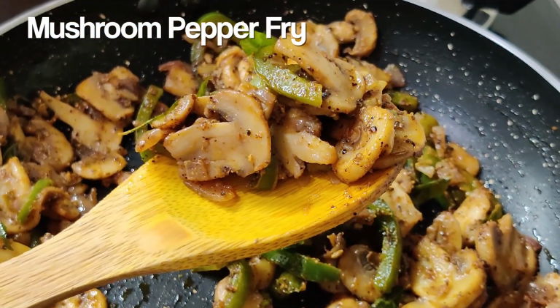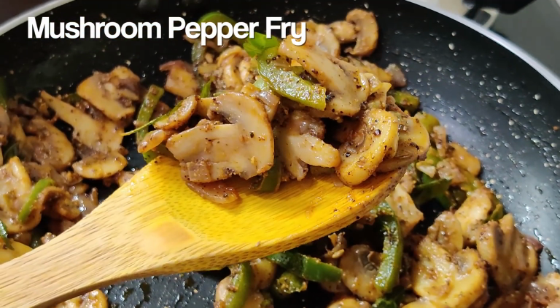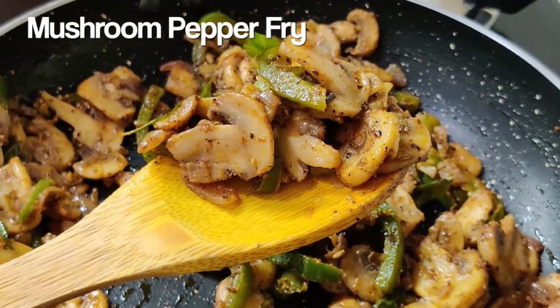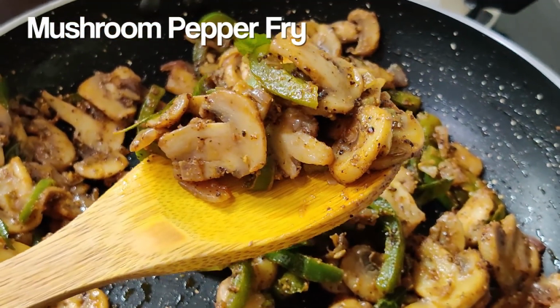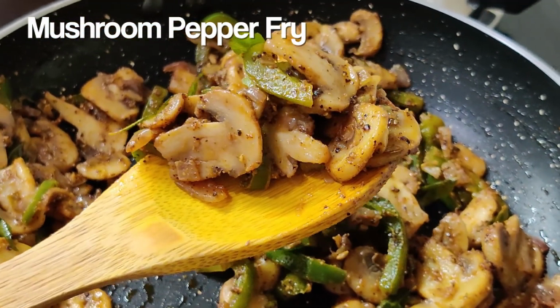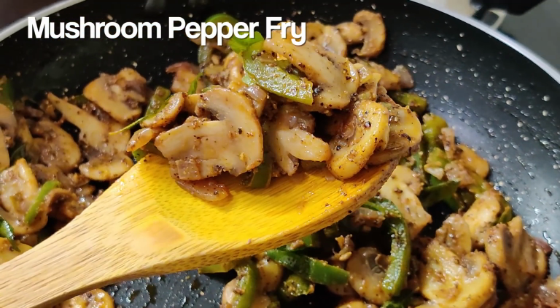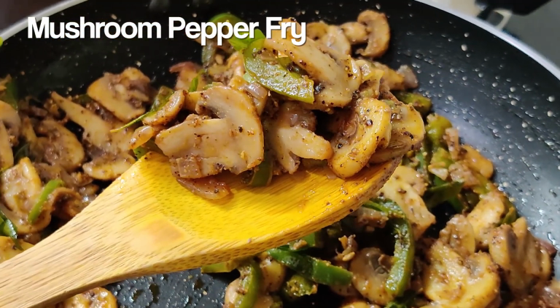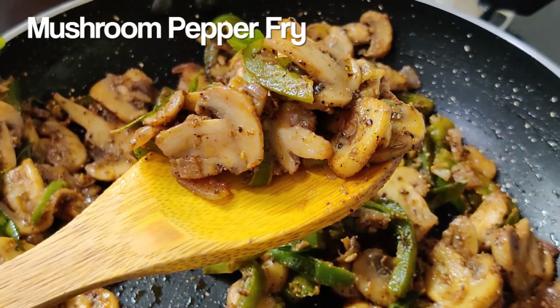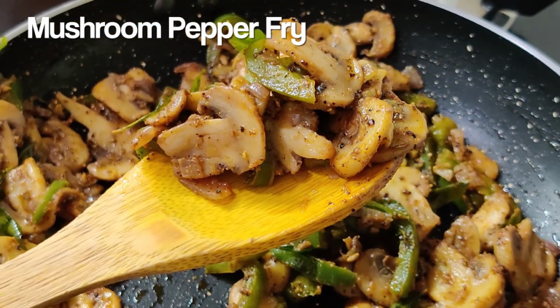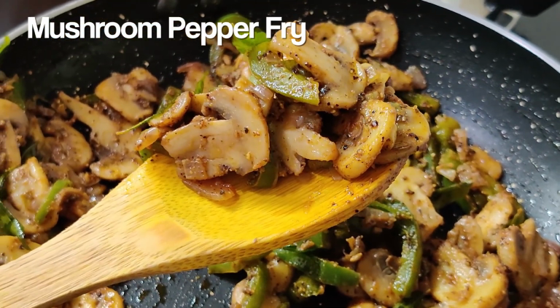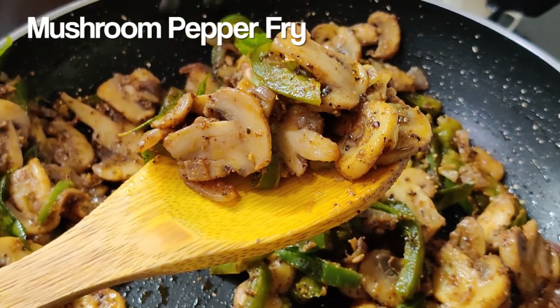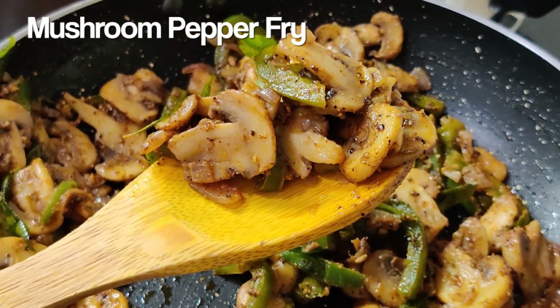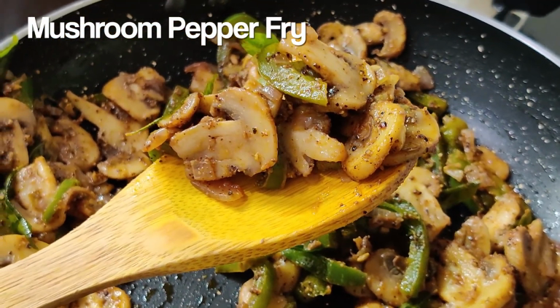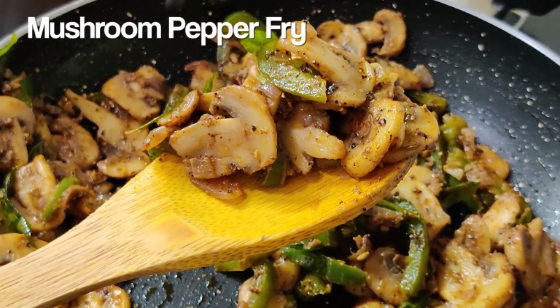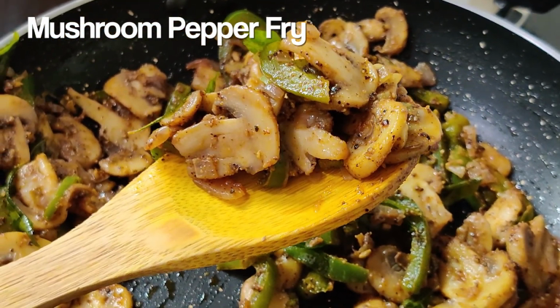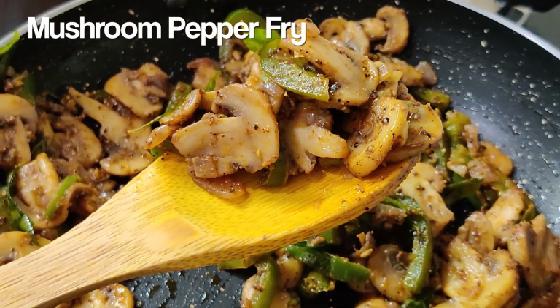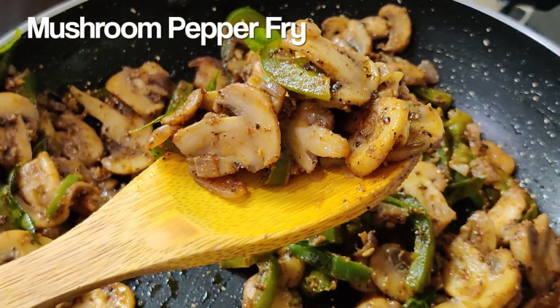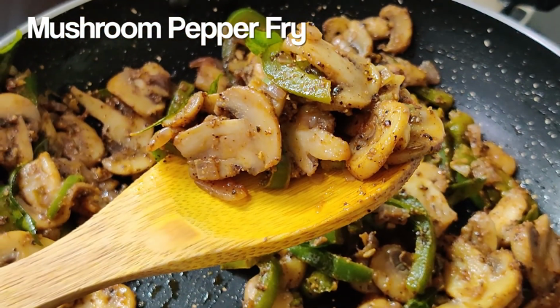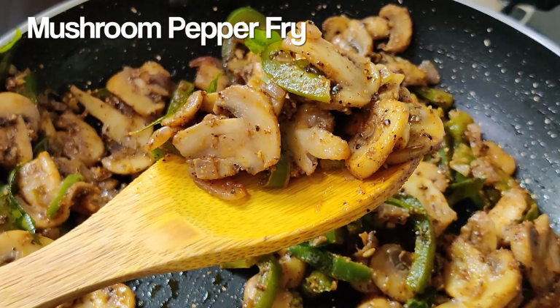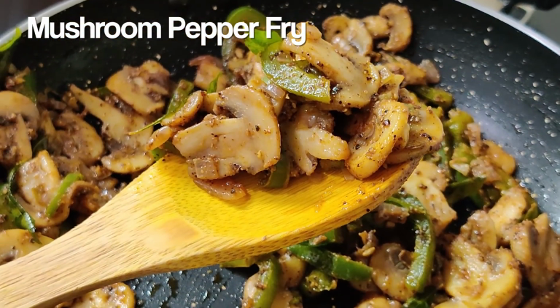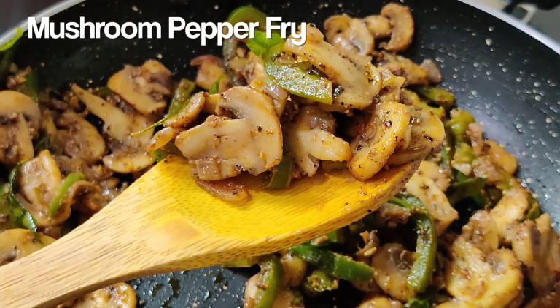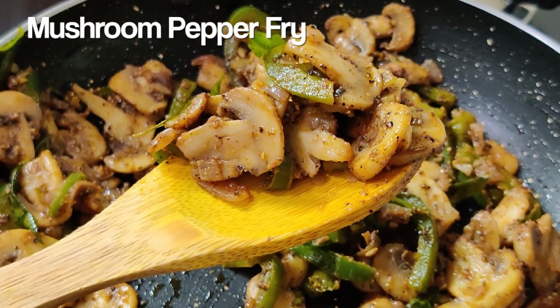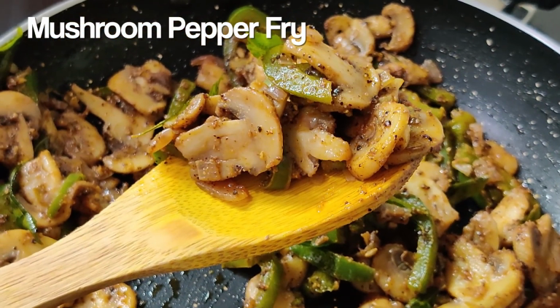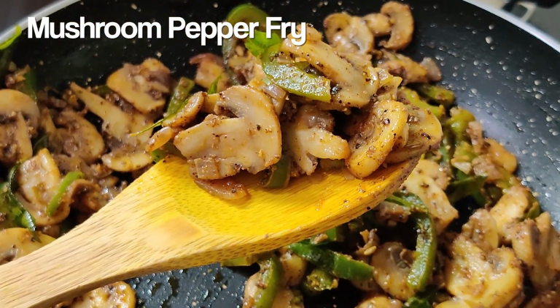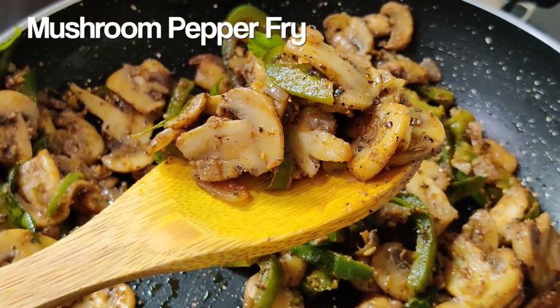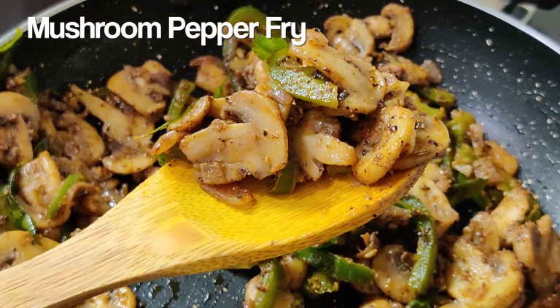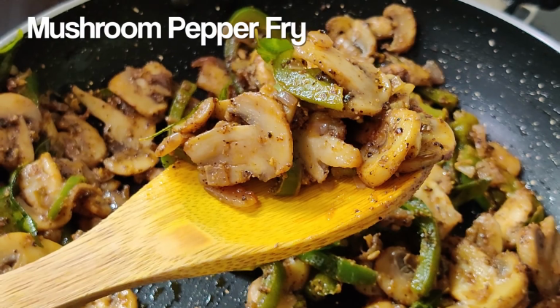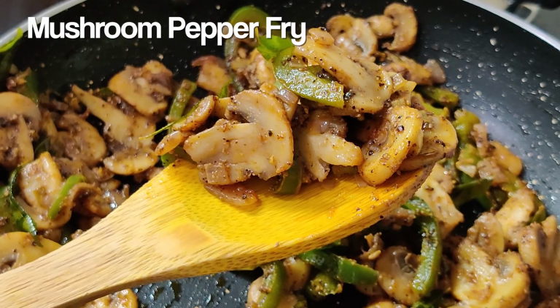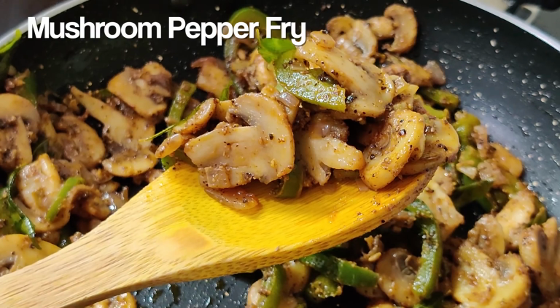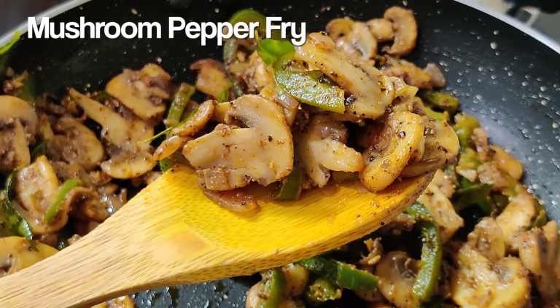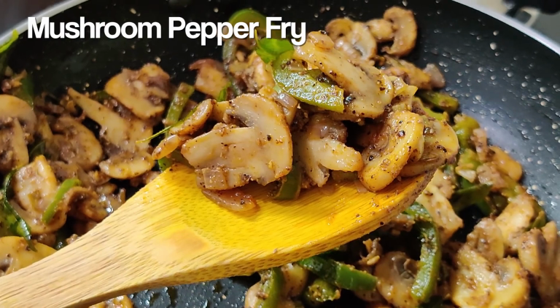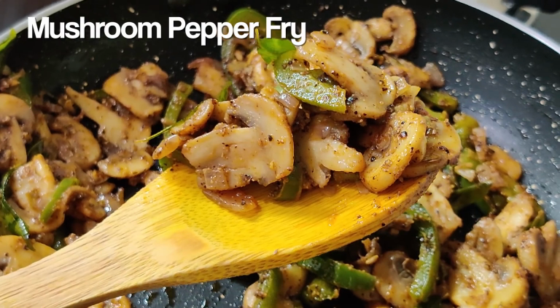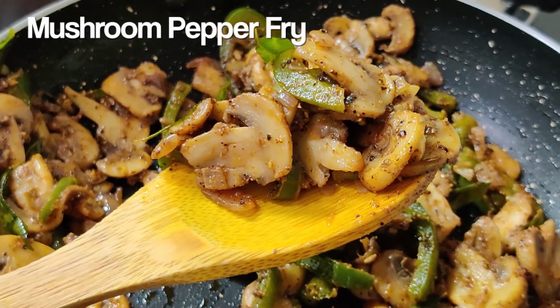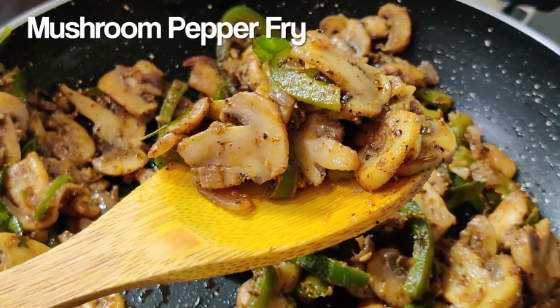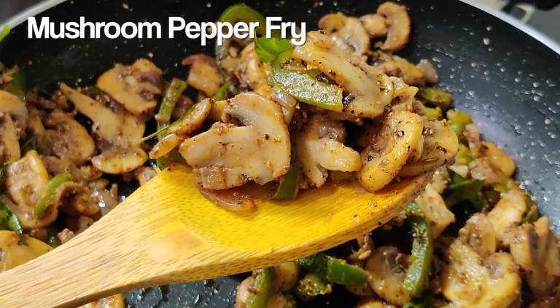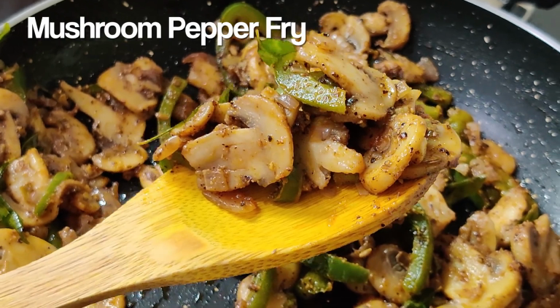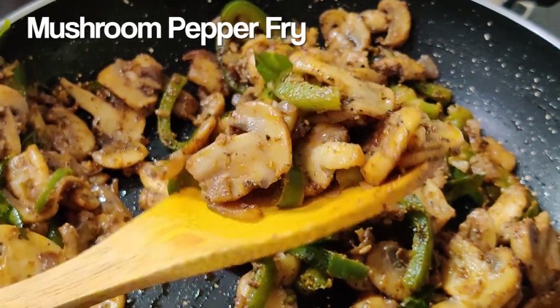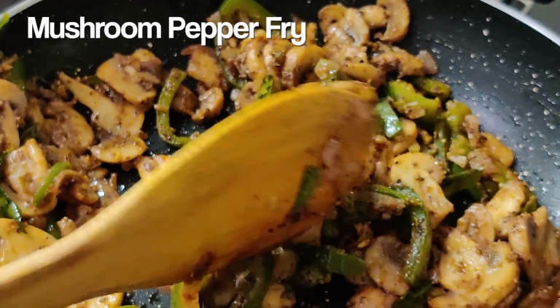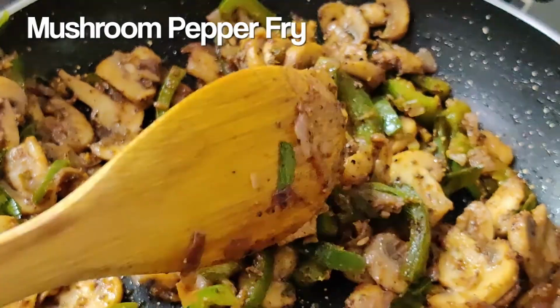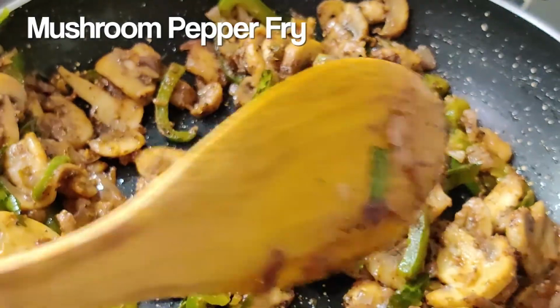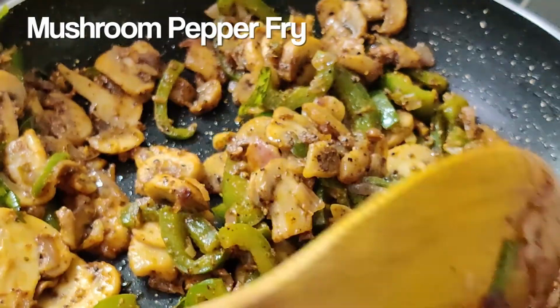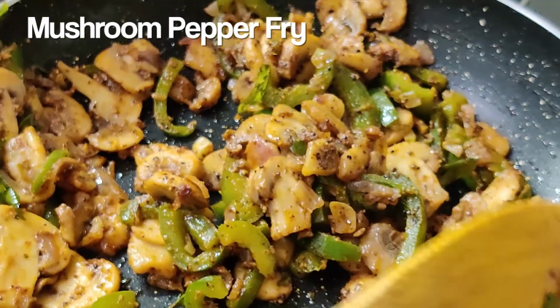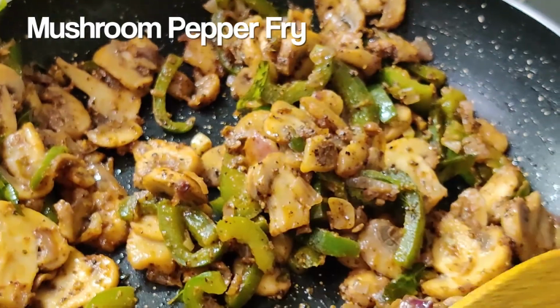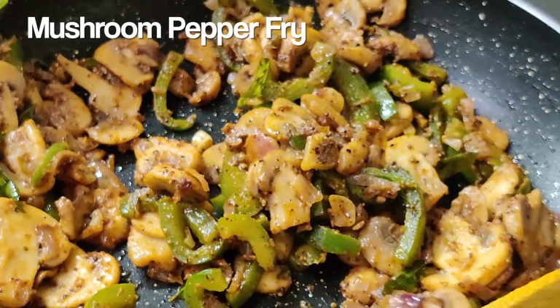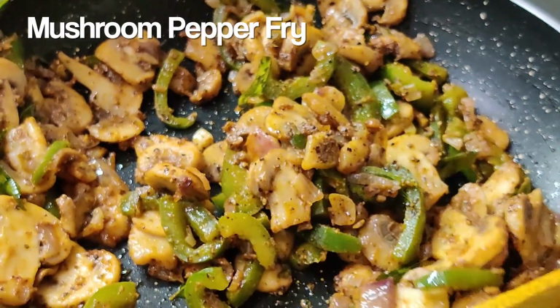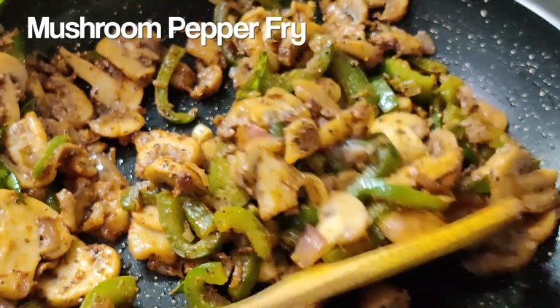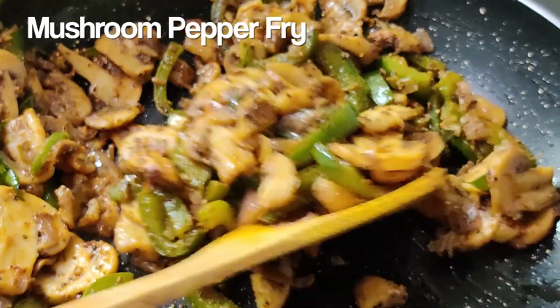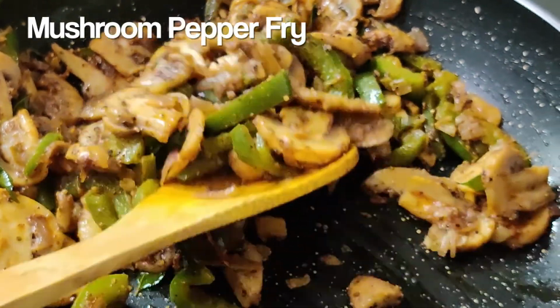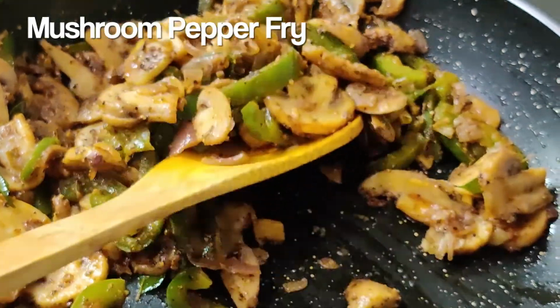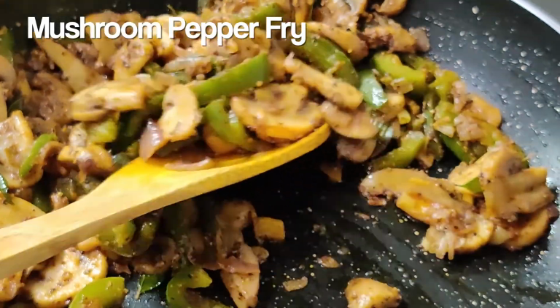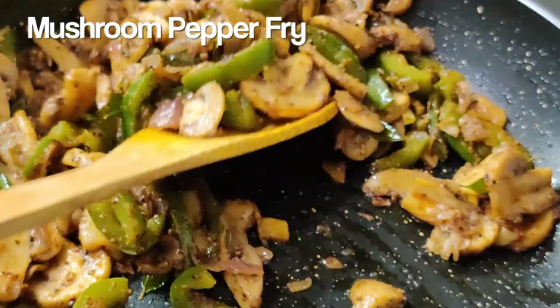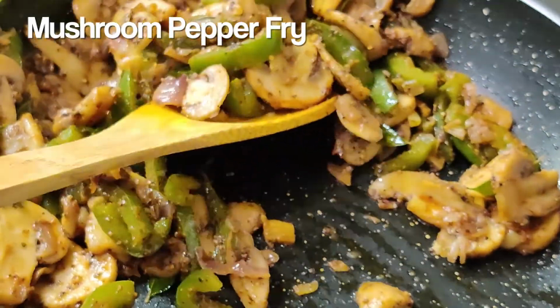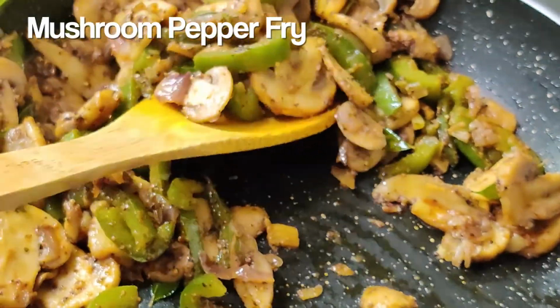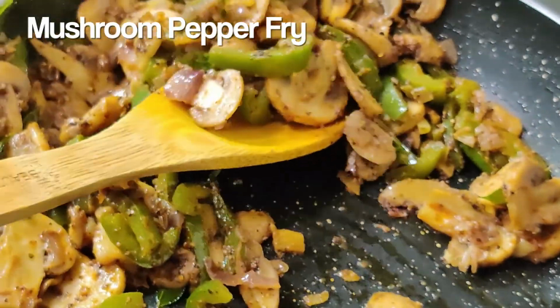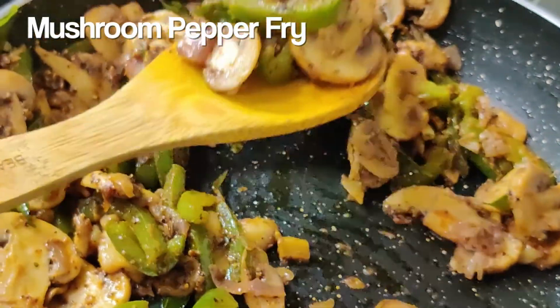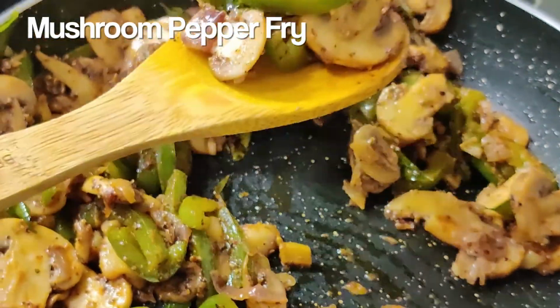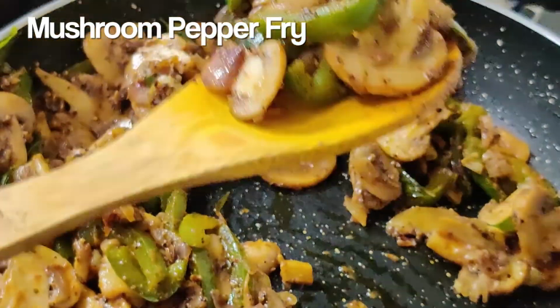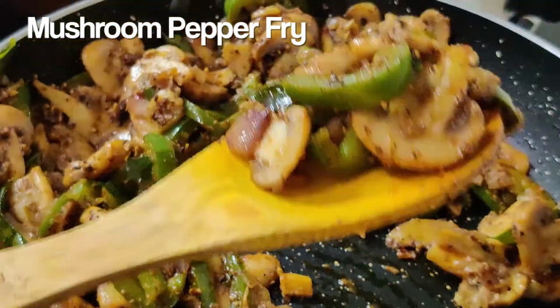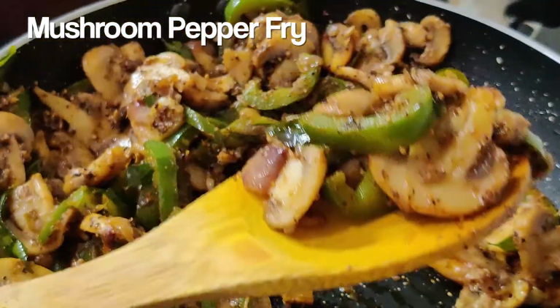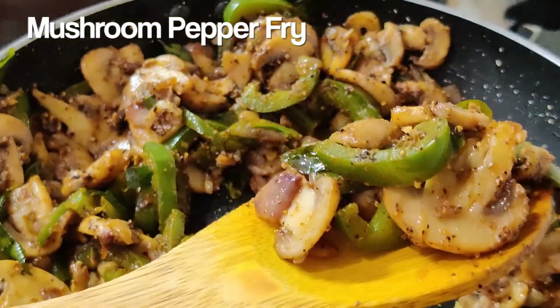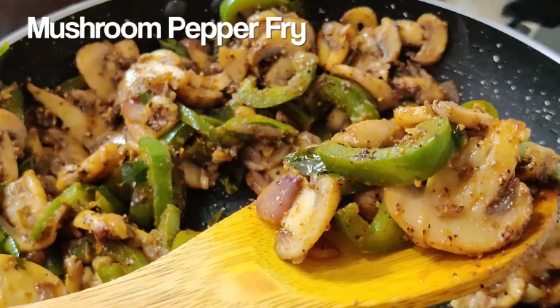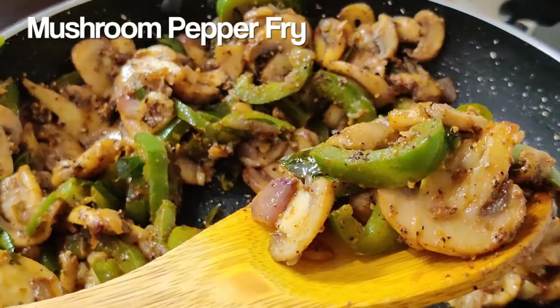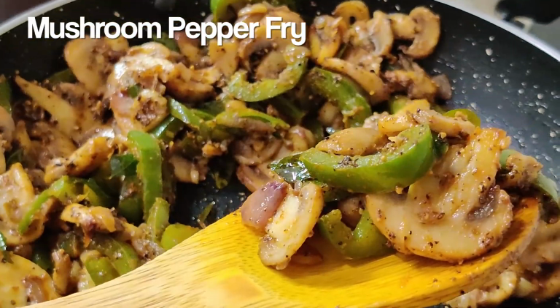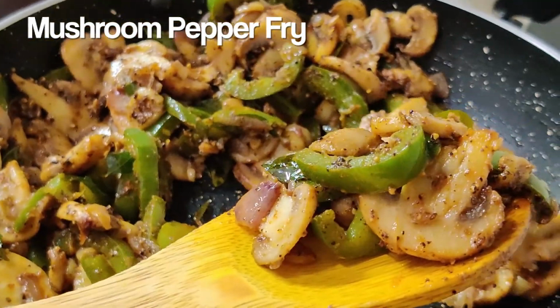We can eat a lot of chapati, rice and curry. We can eat a lot of rice. How can we do this video?